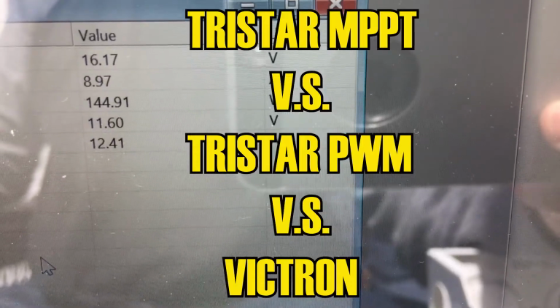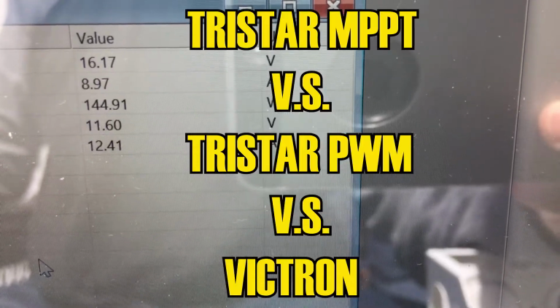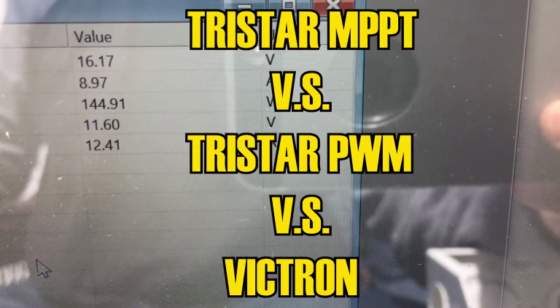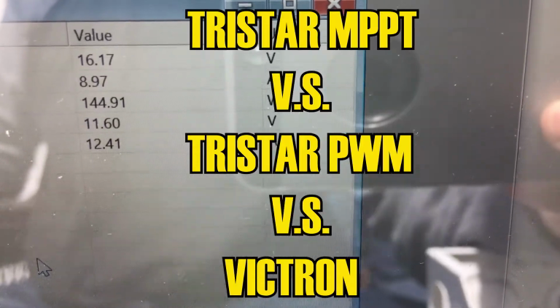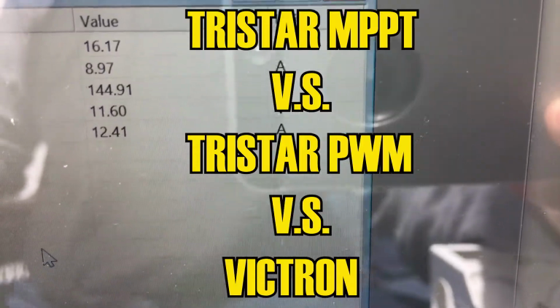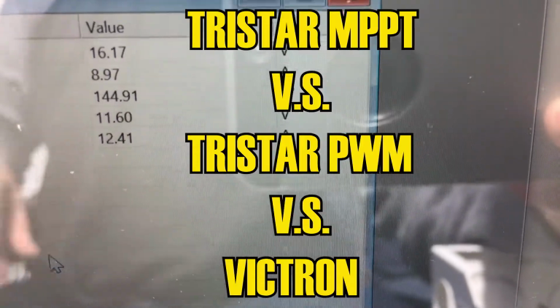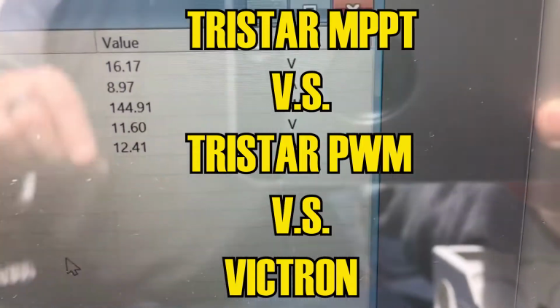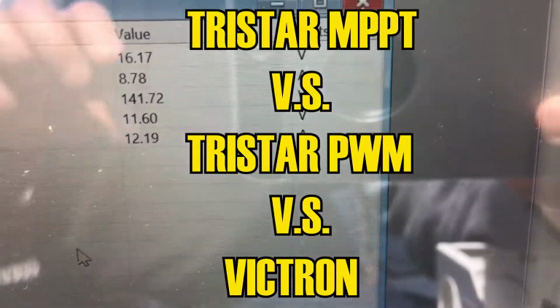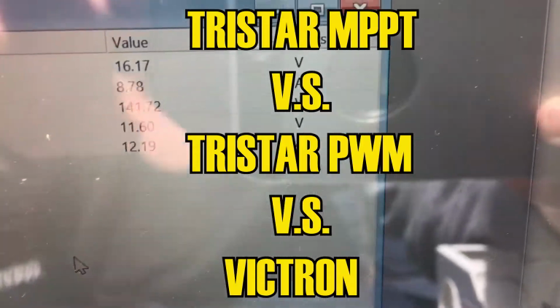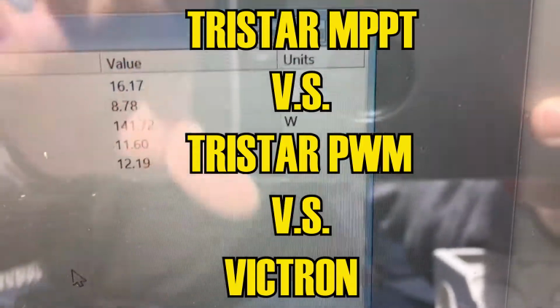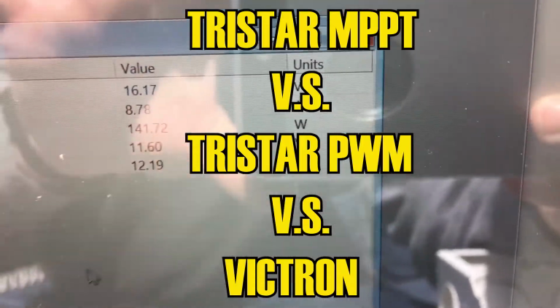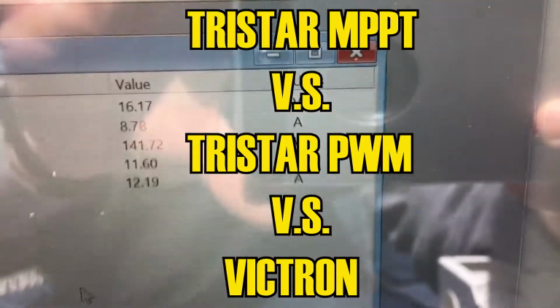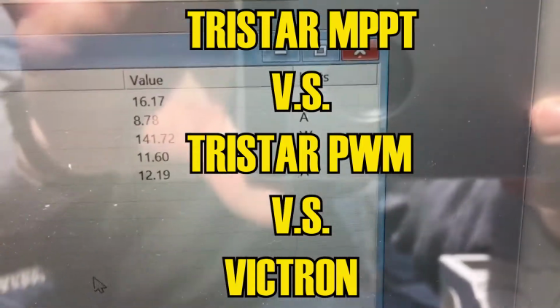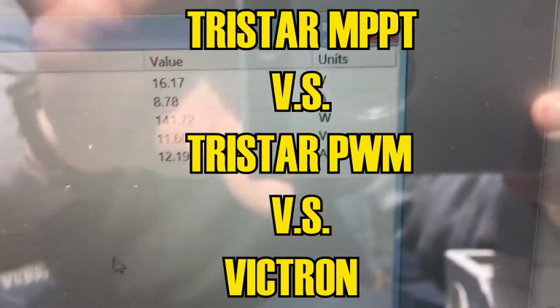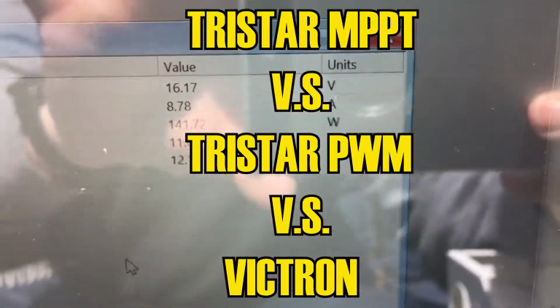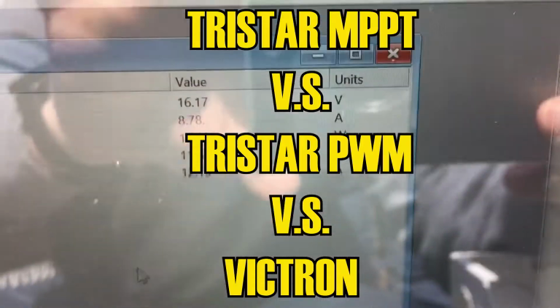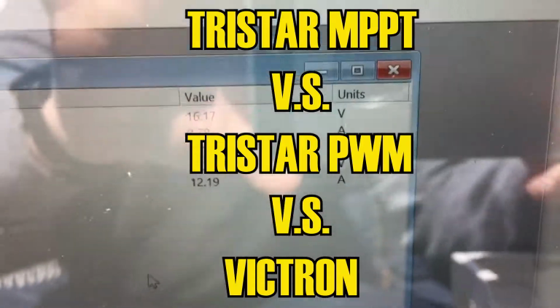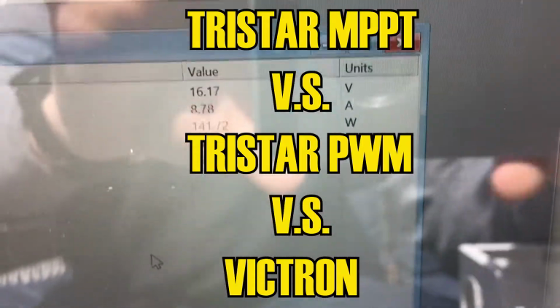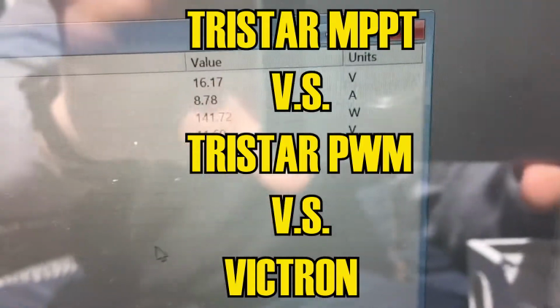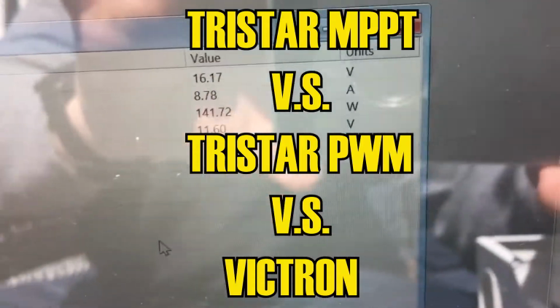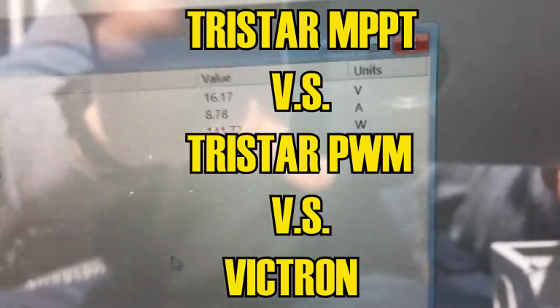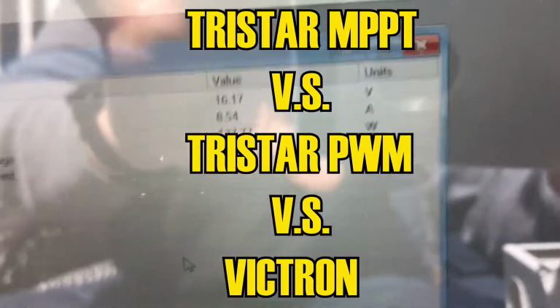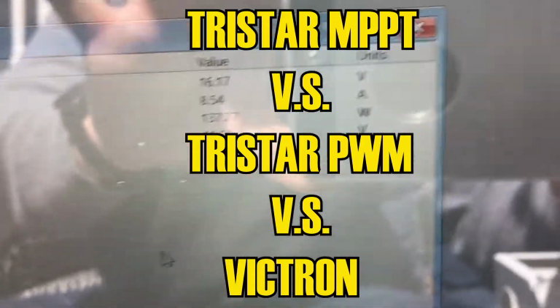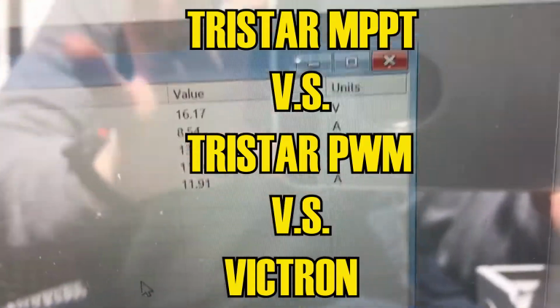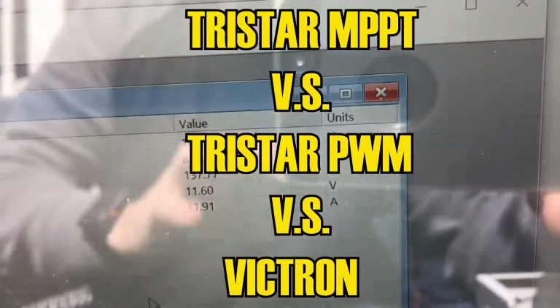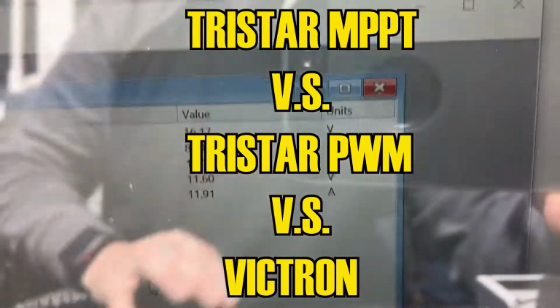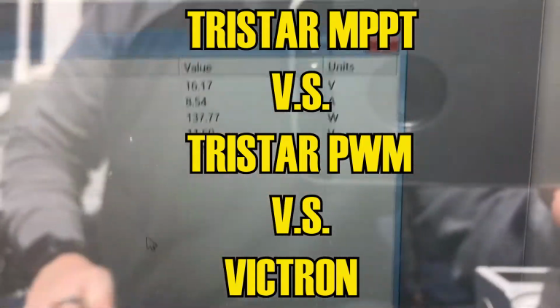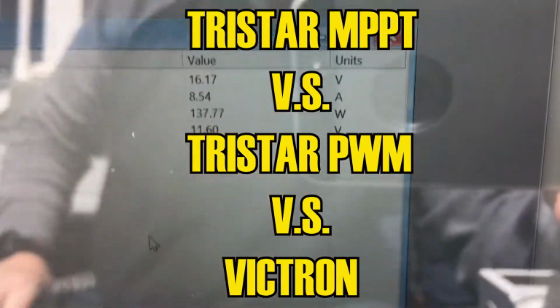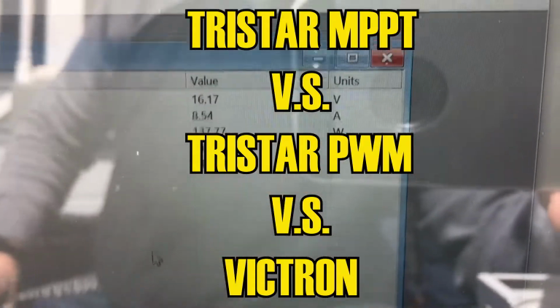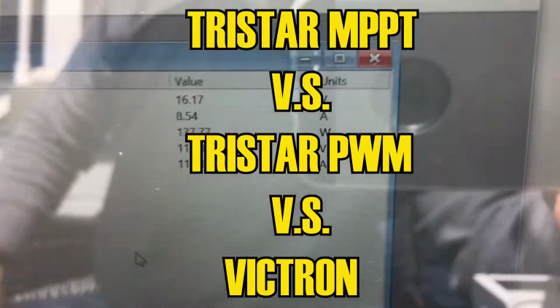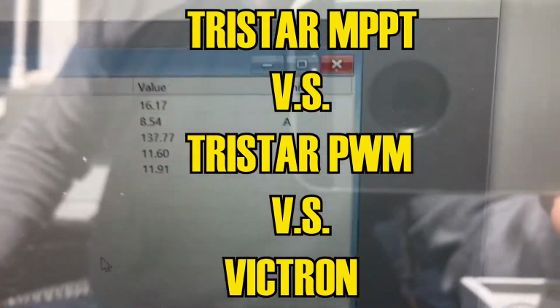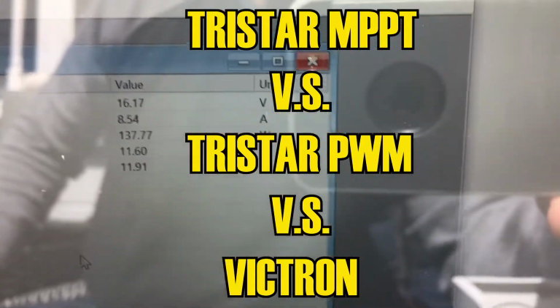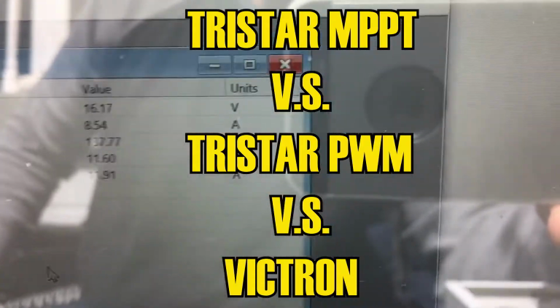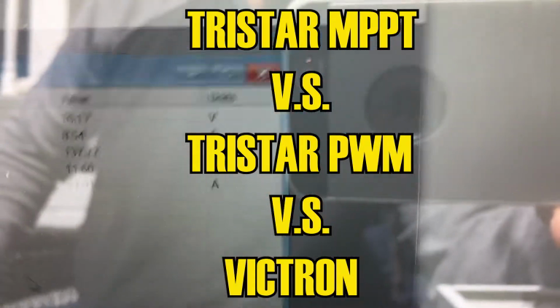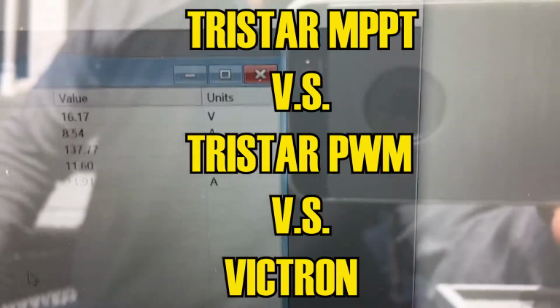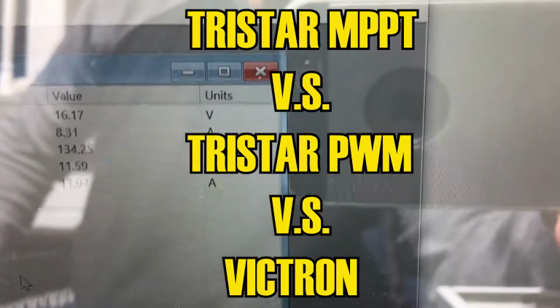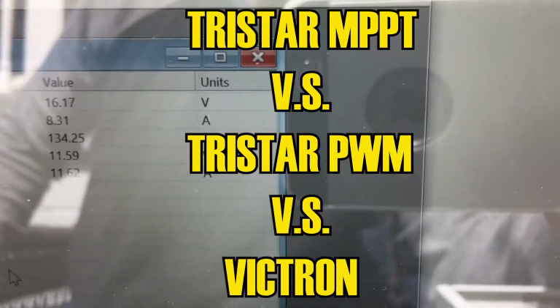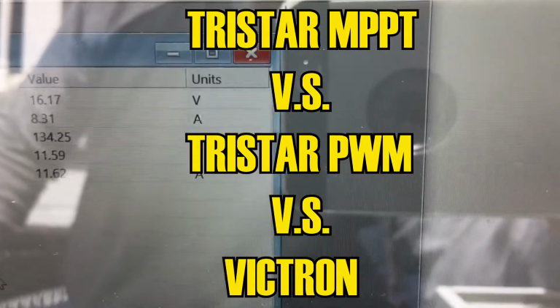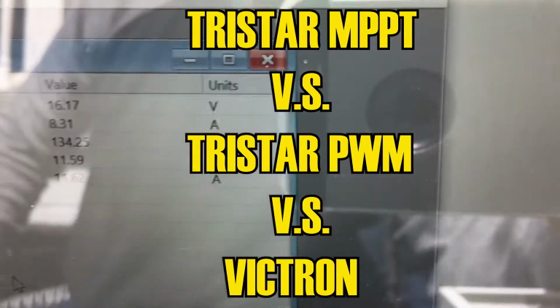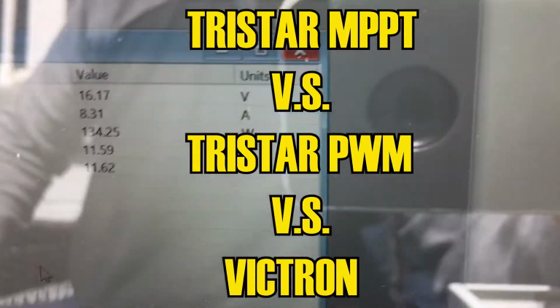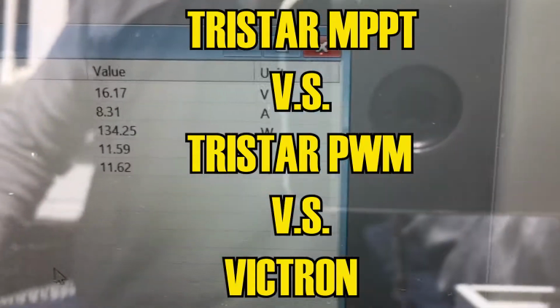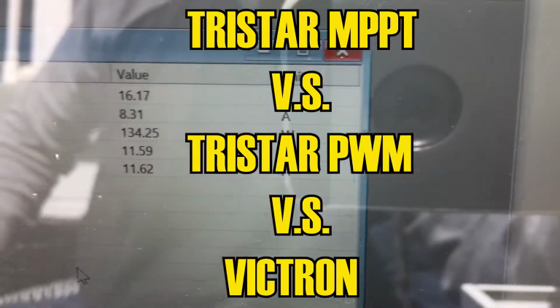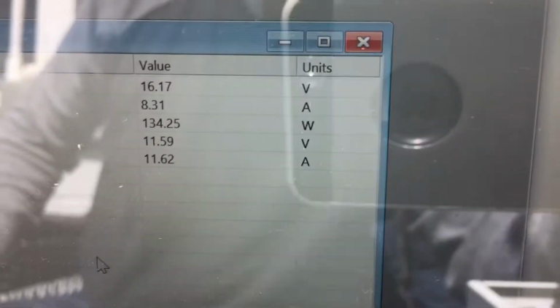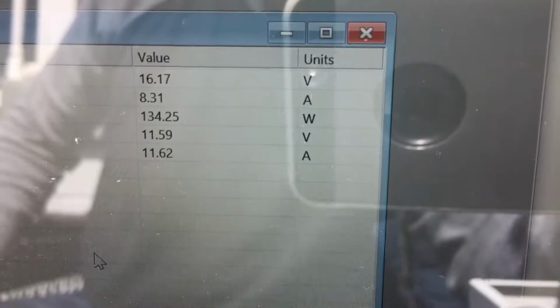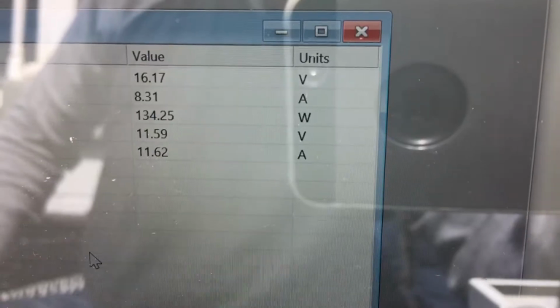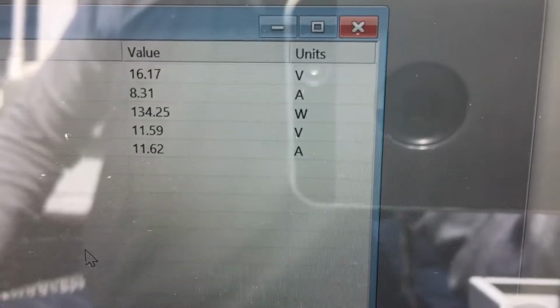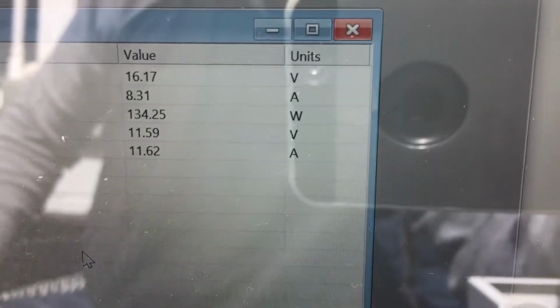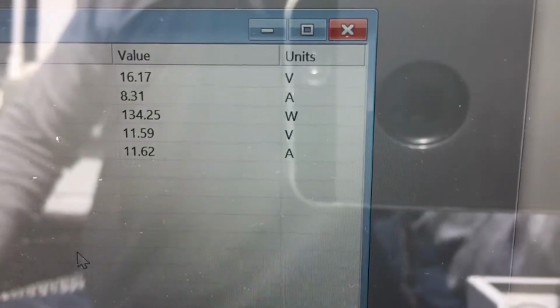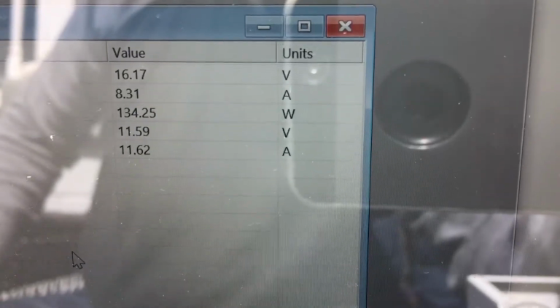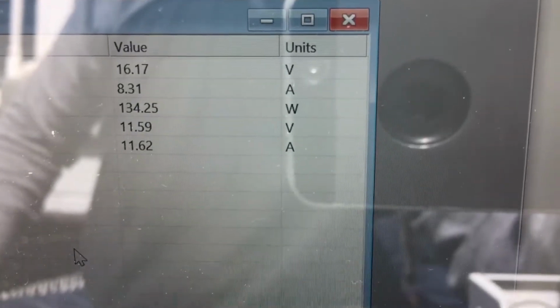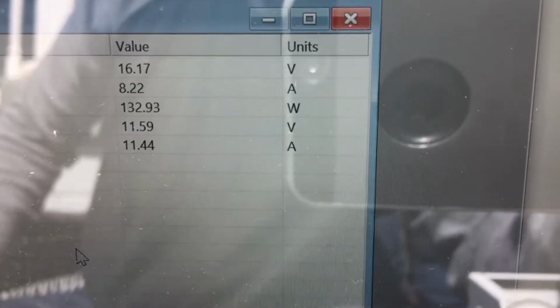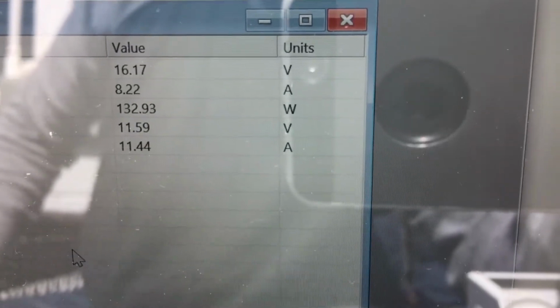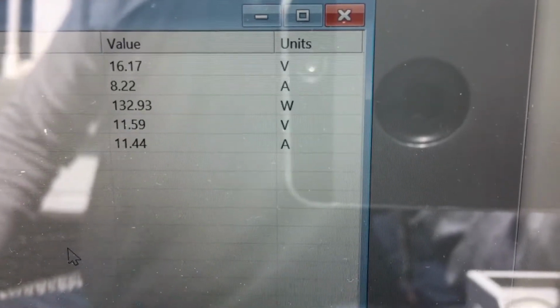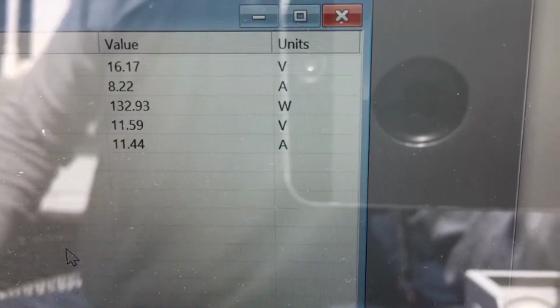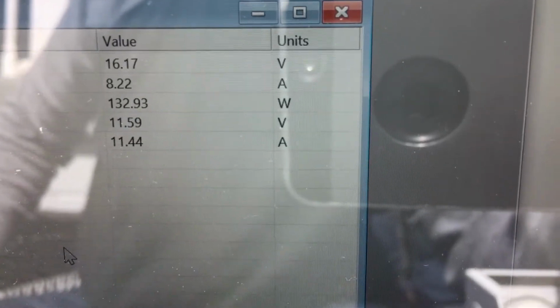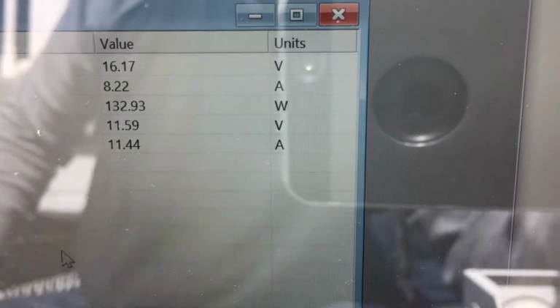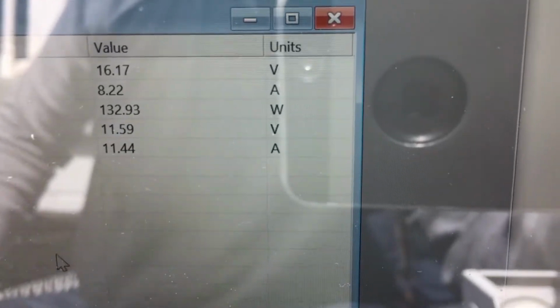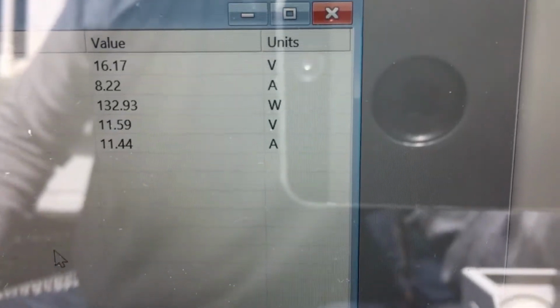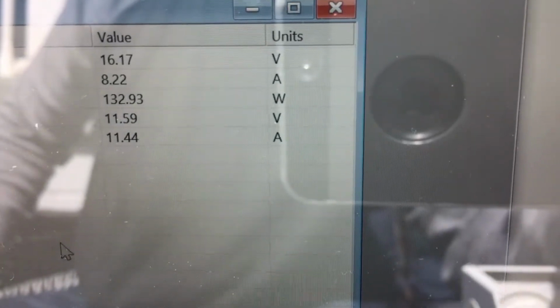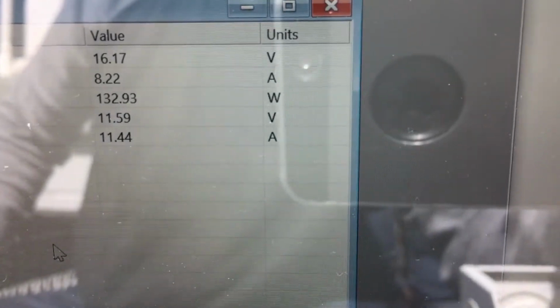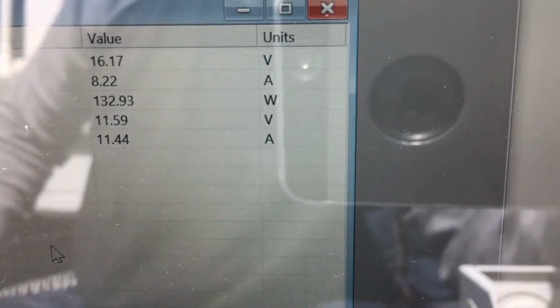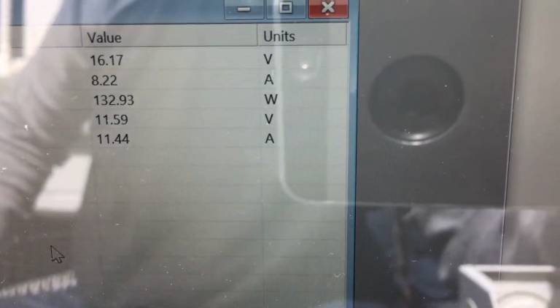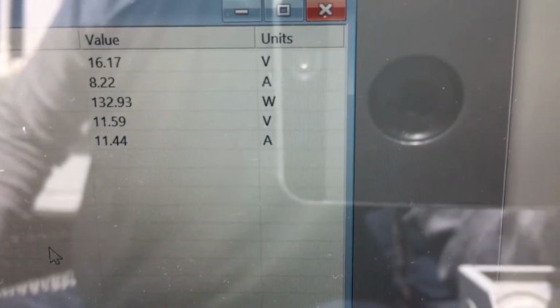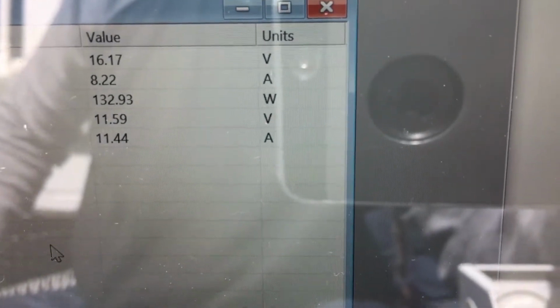Hey guys, I thought I would shoot a quick video here today comparing three different charge controllers.